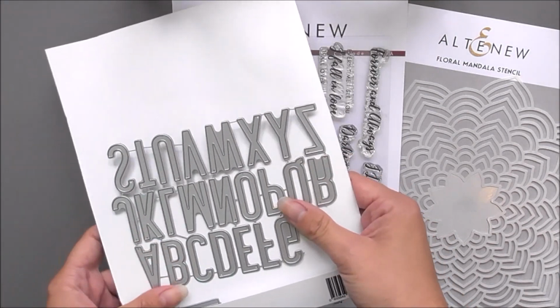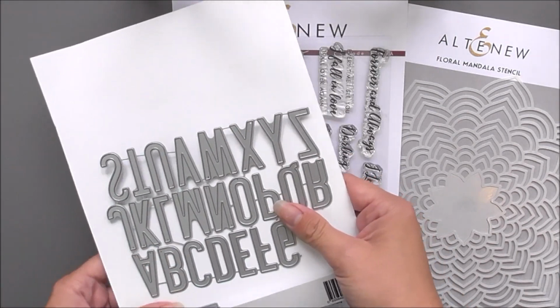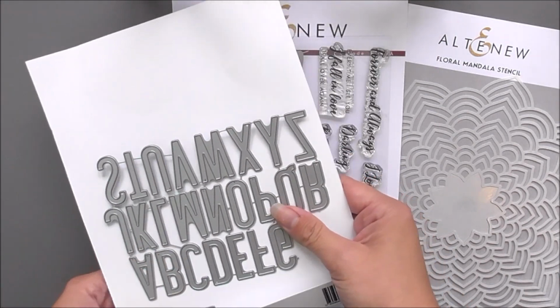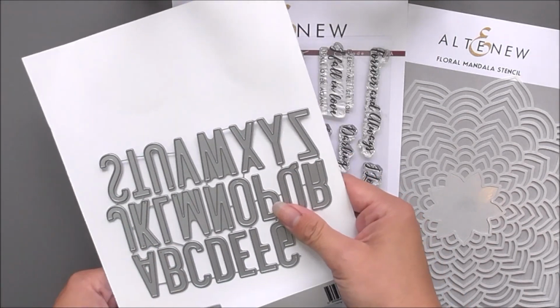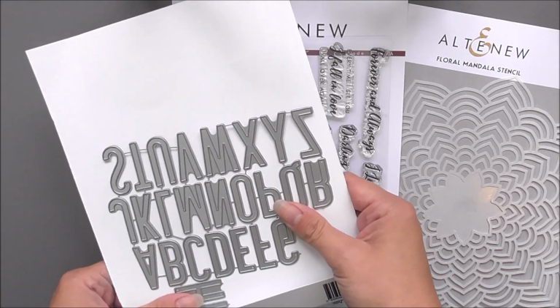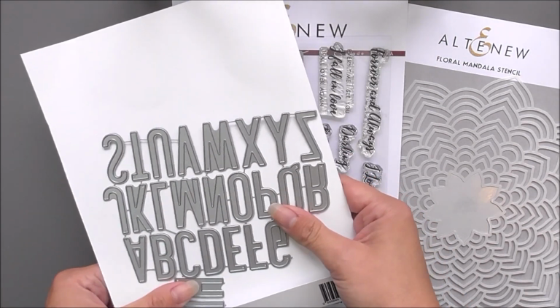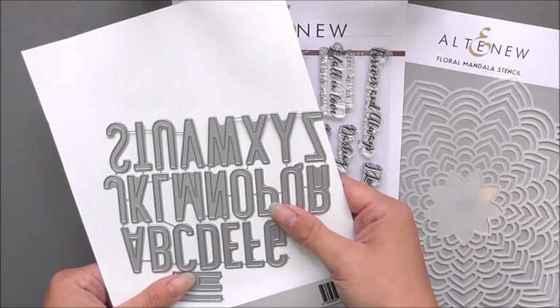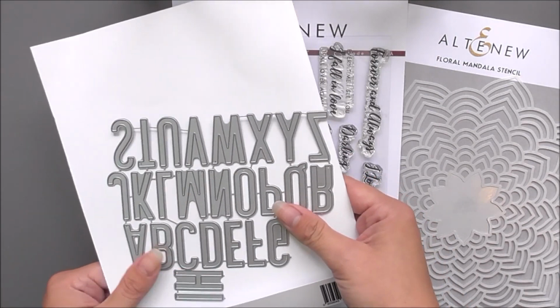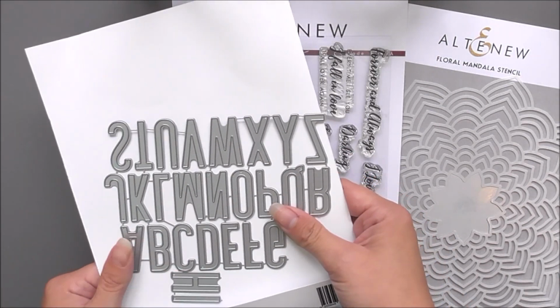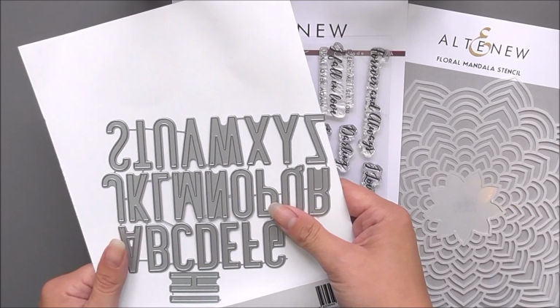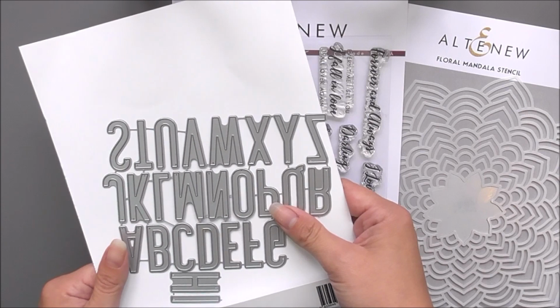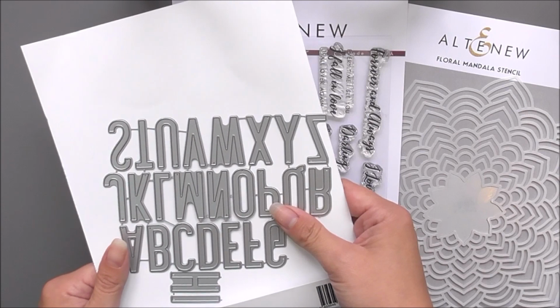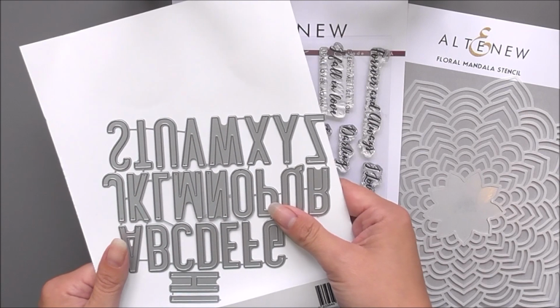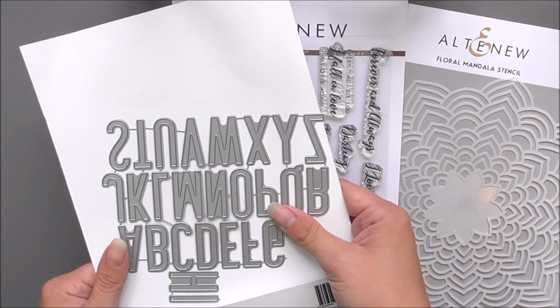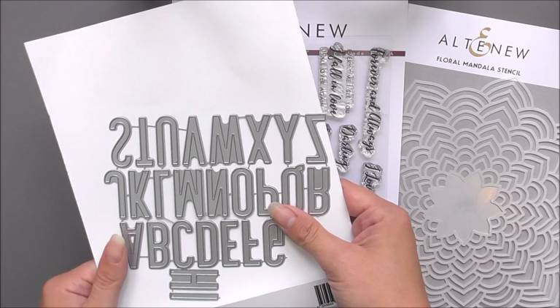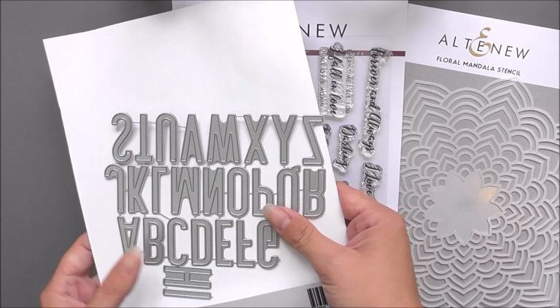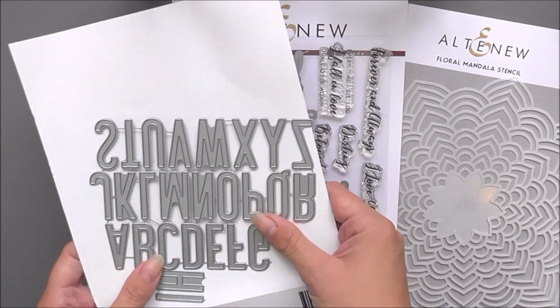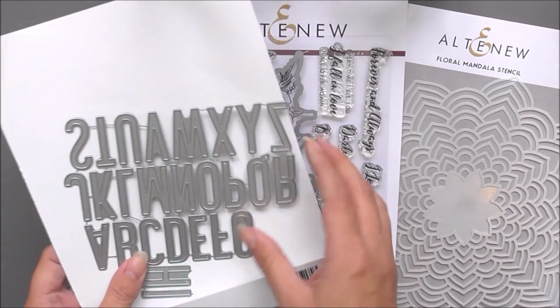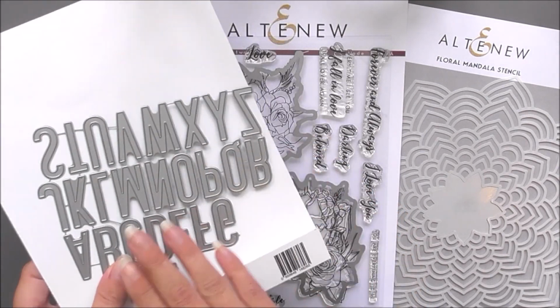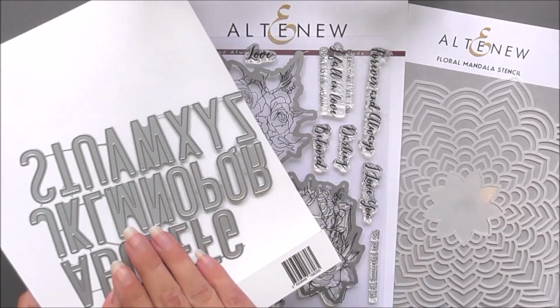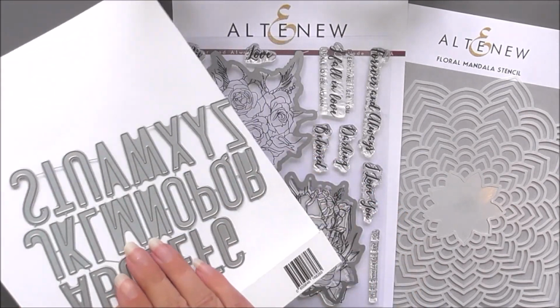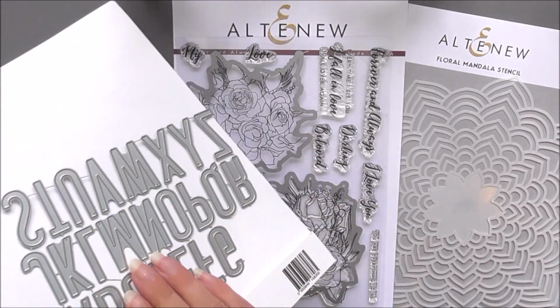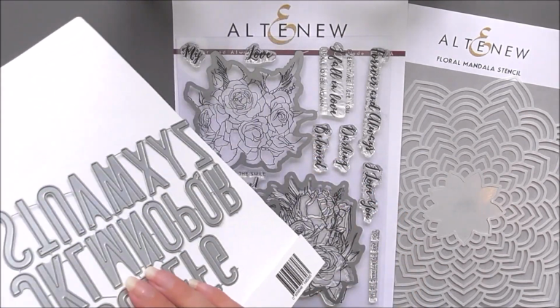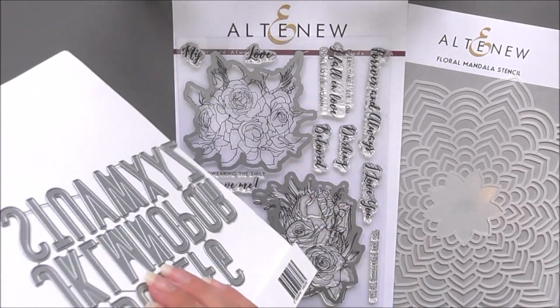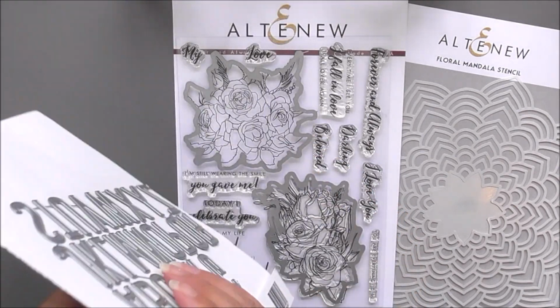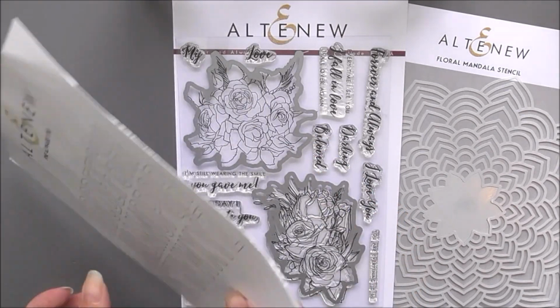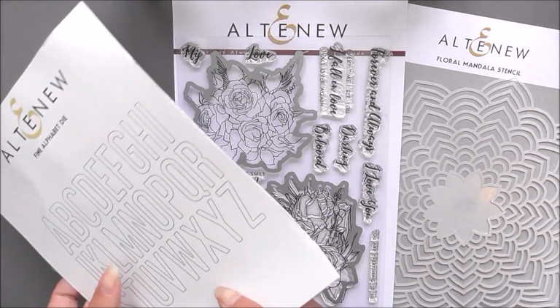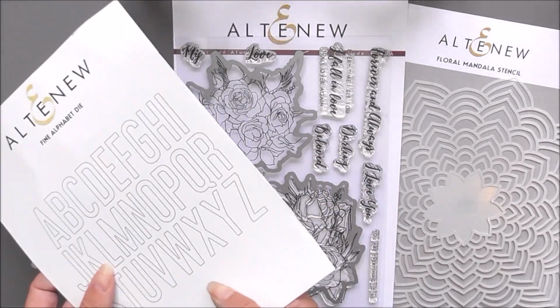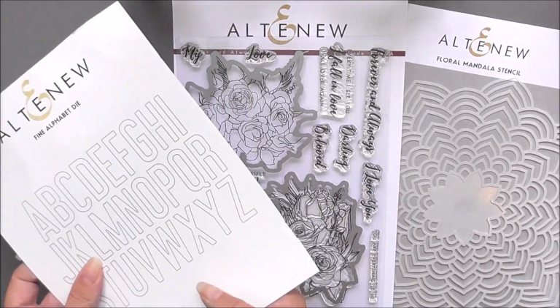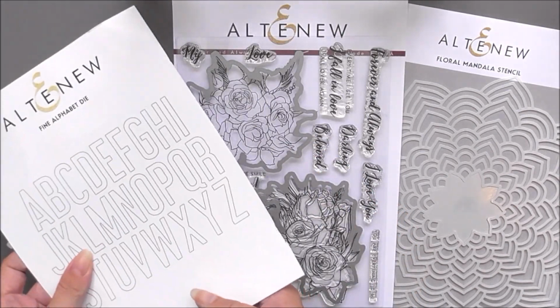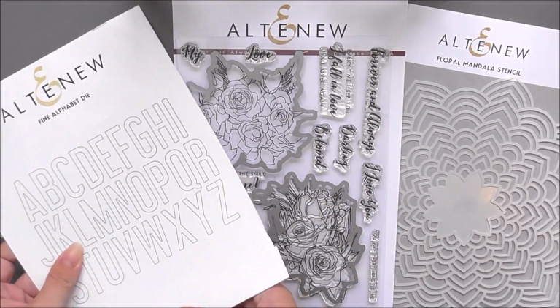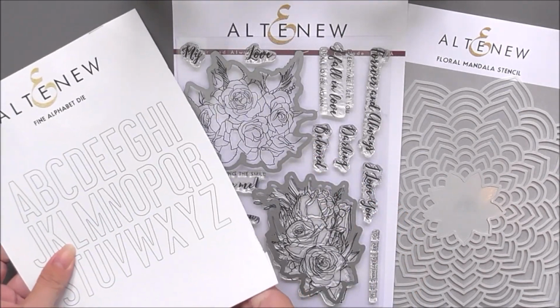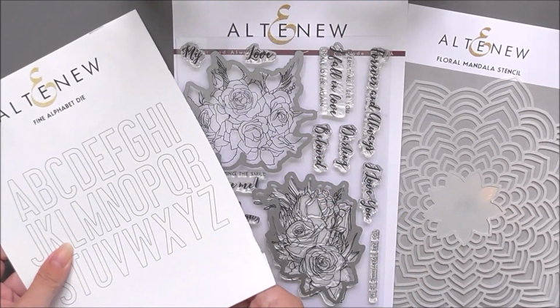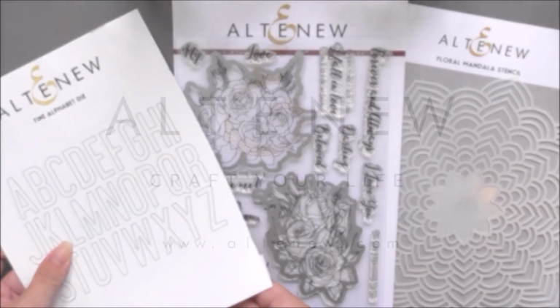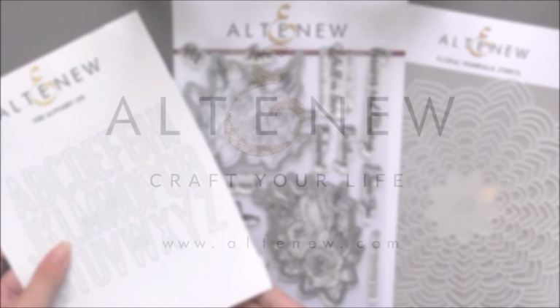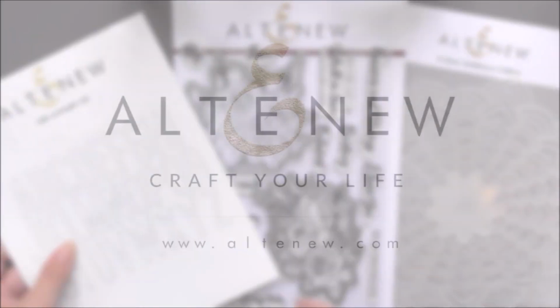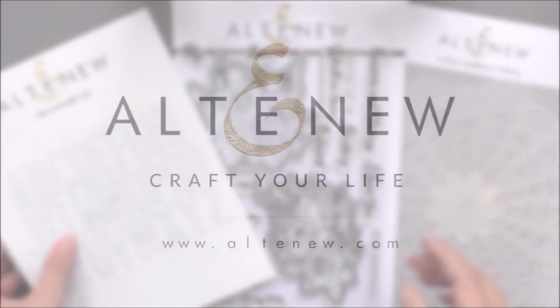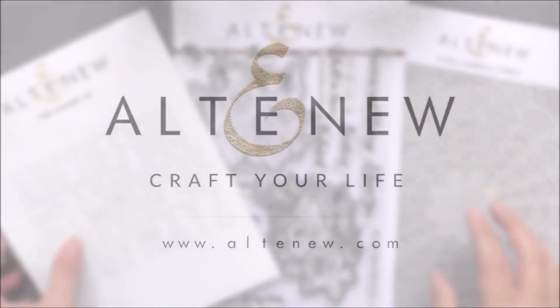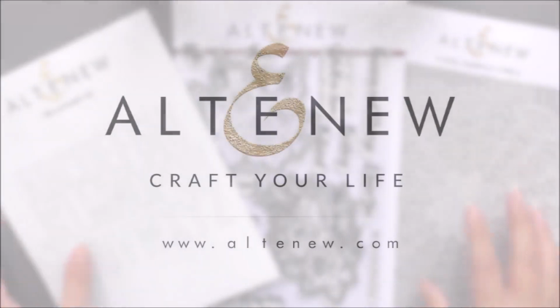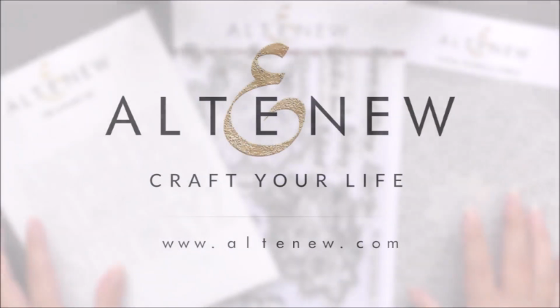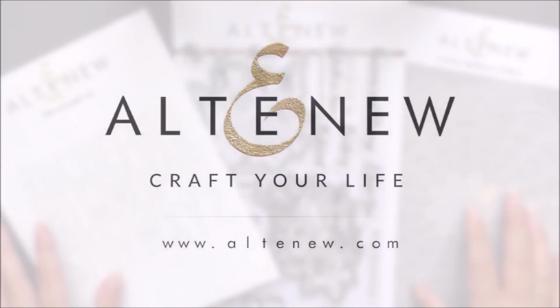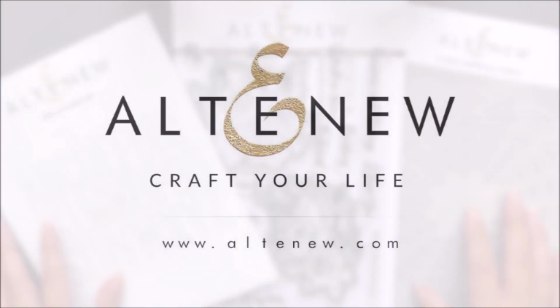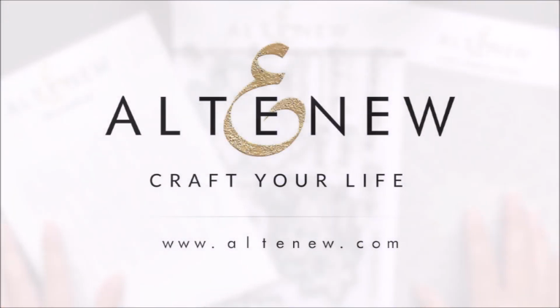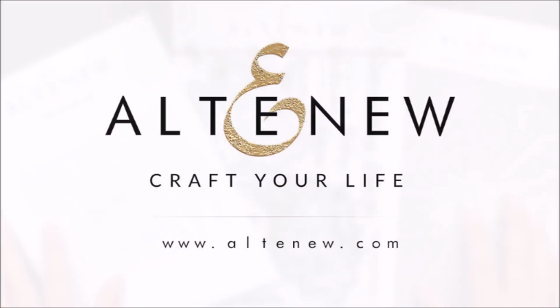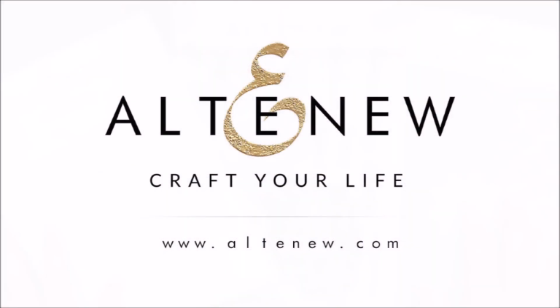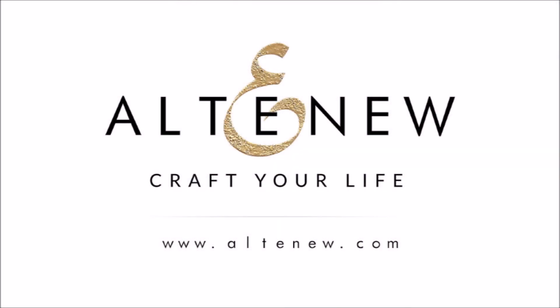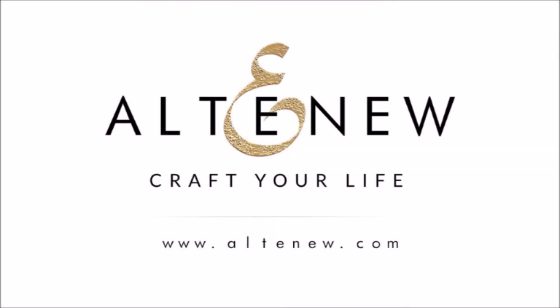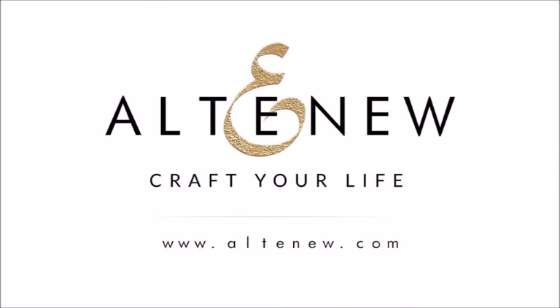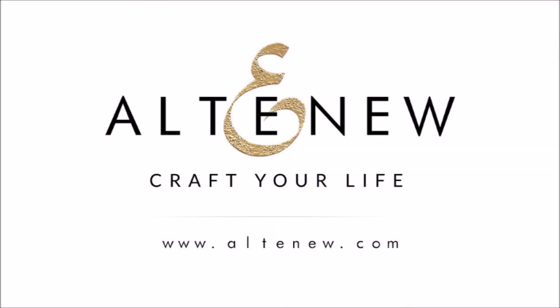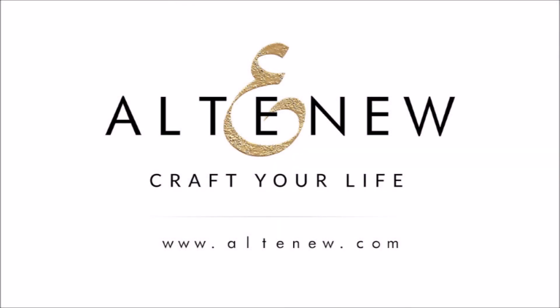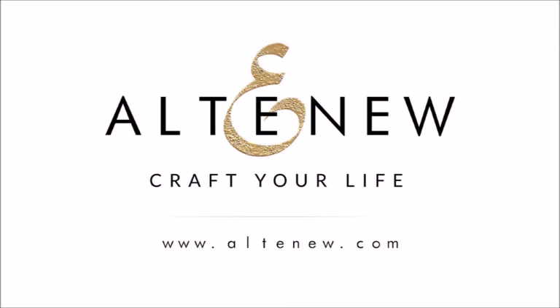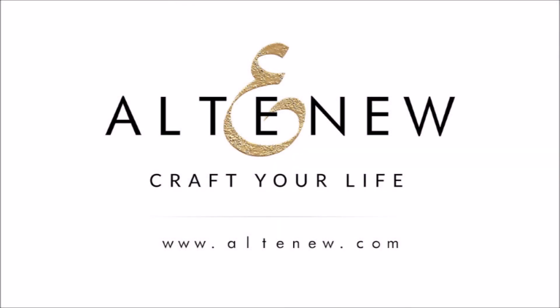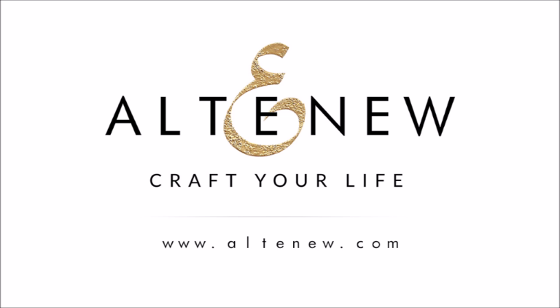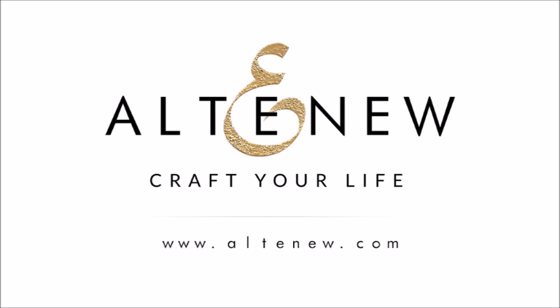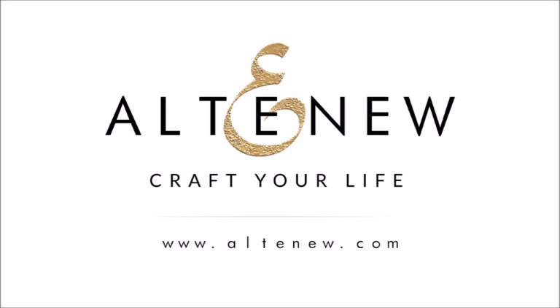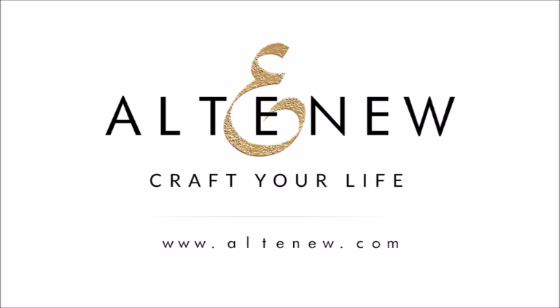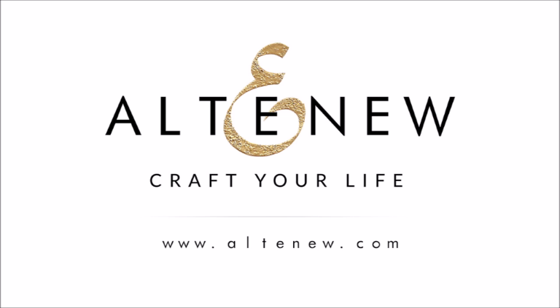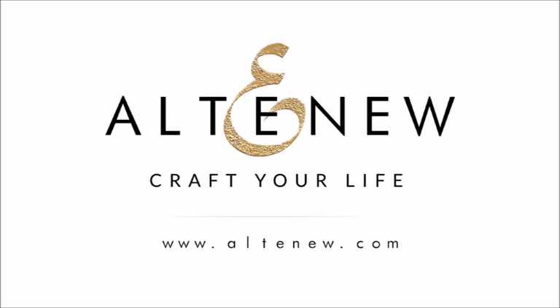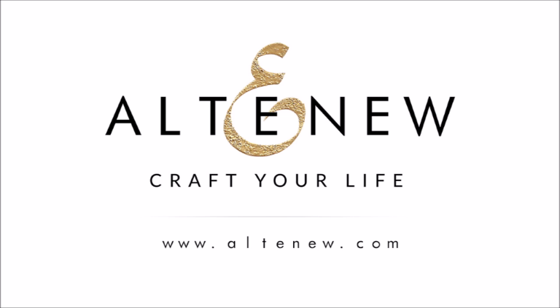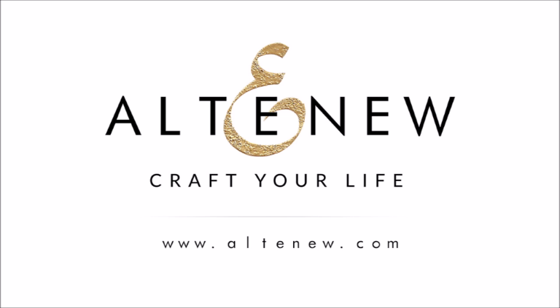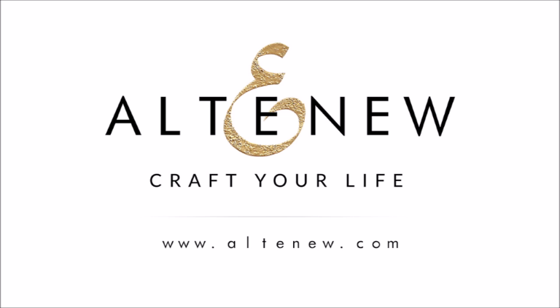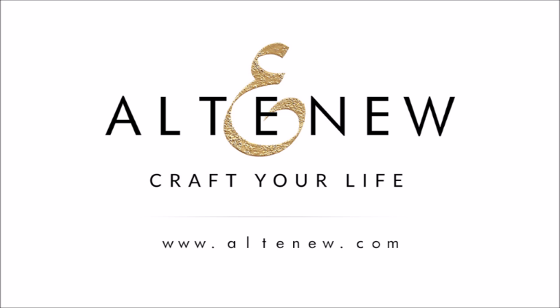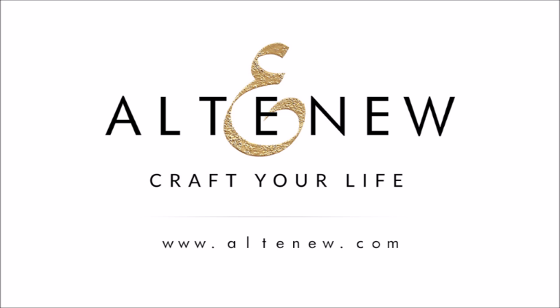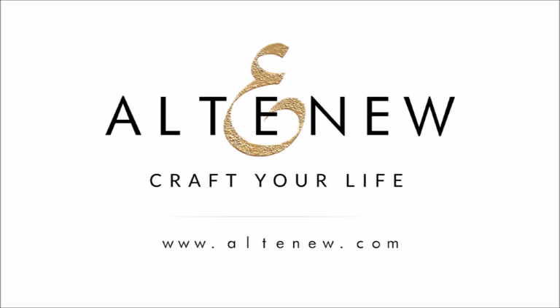For more information on the Forever Floral Creativity Kit and other available products, please visit us at Altenew.com.